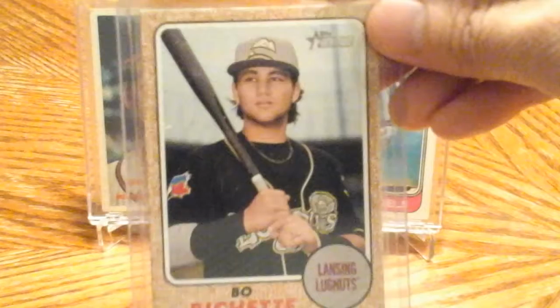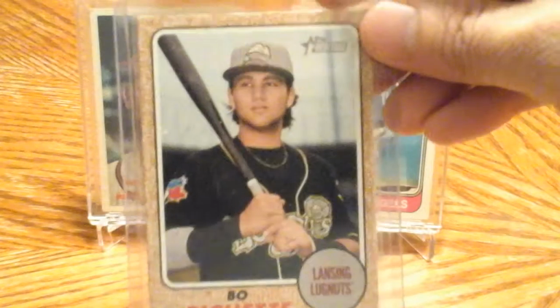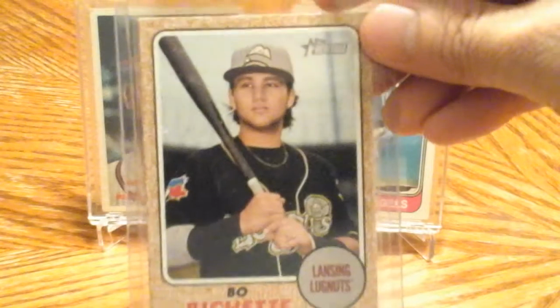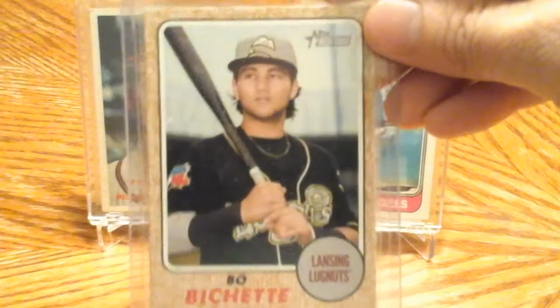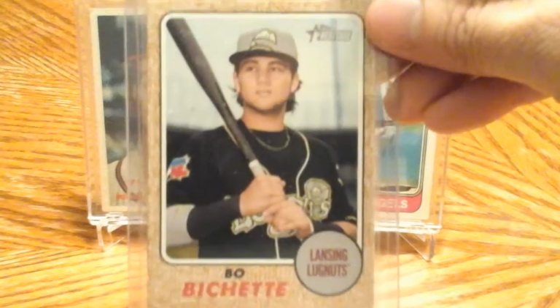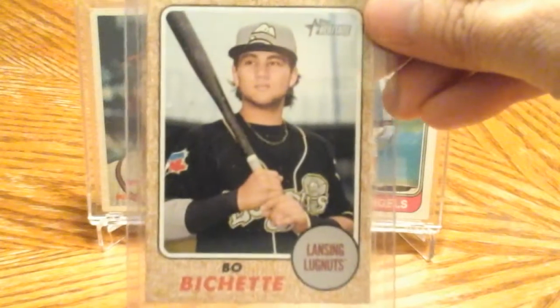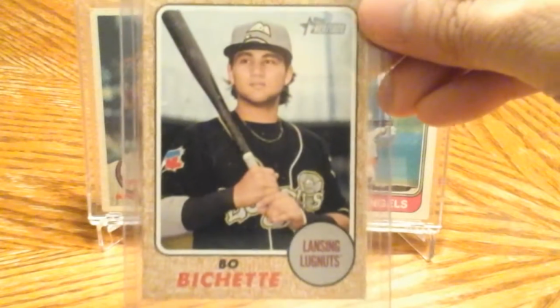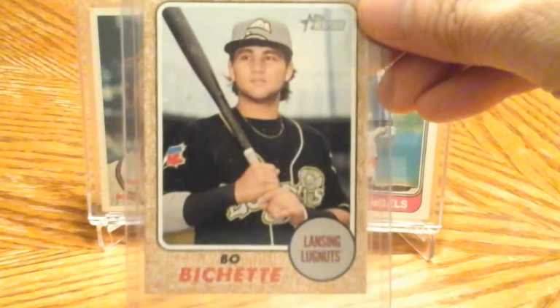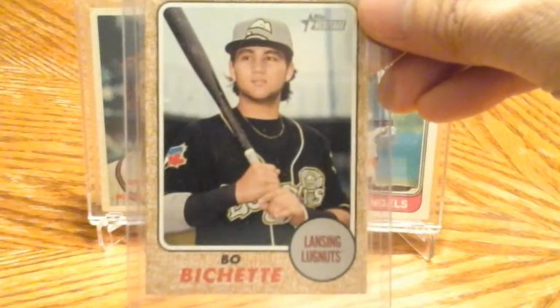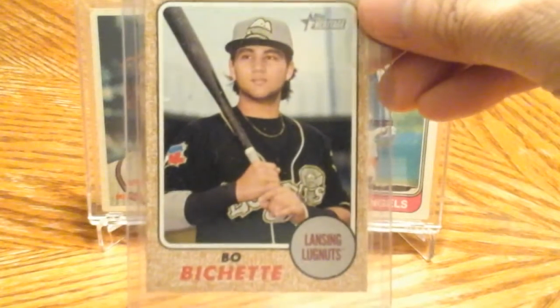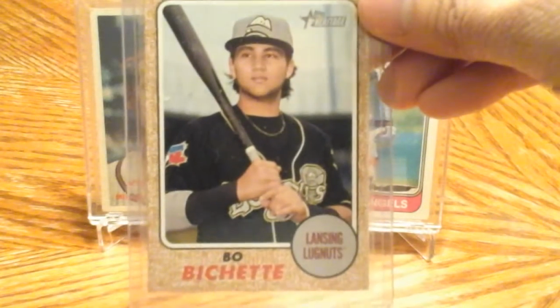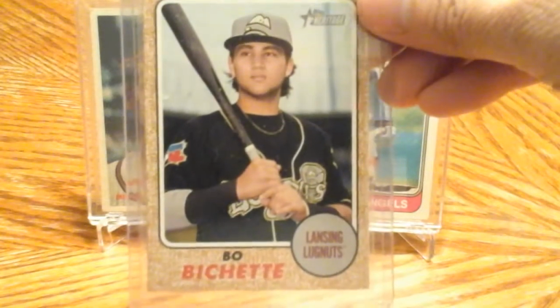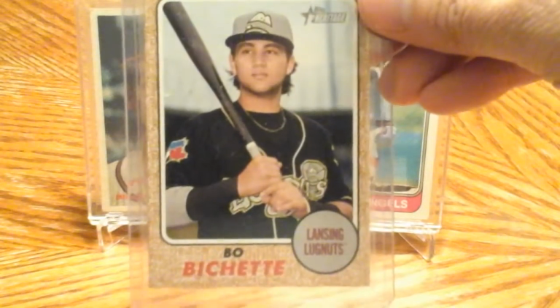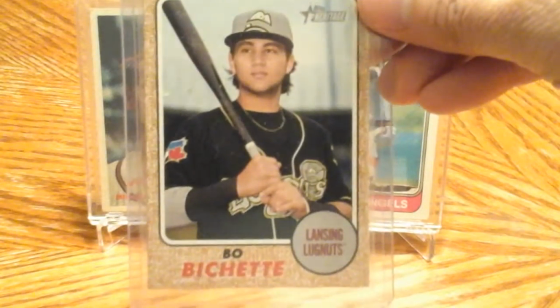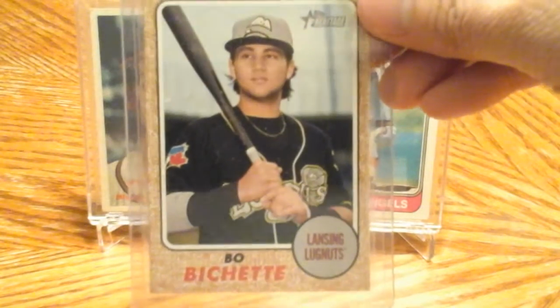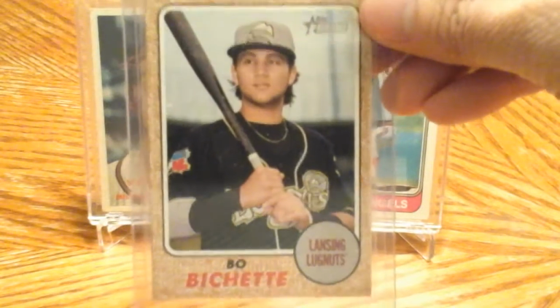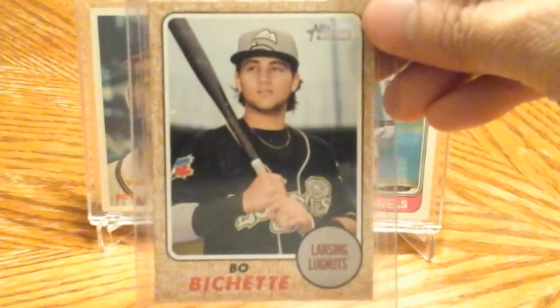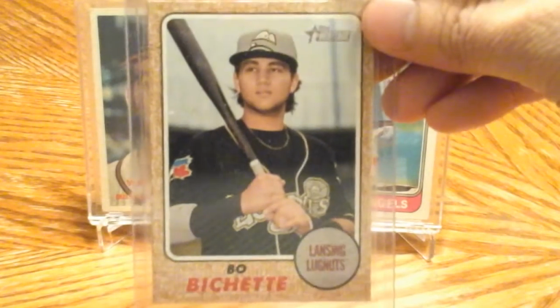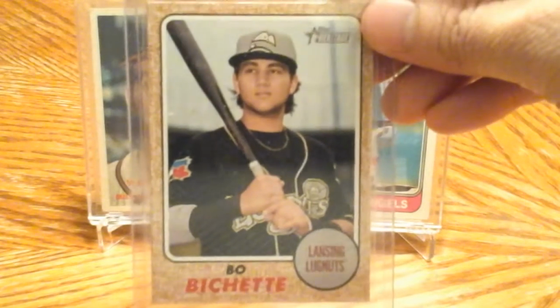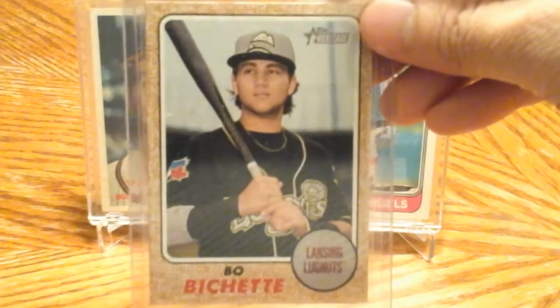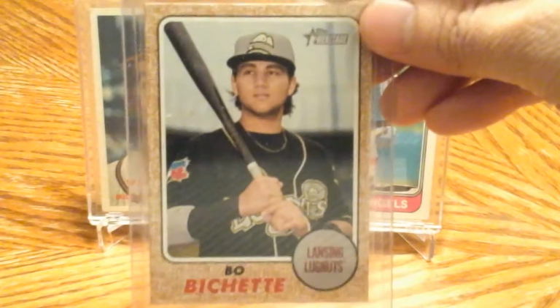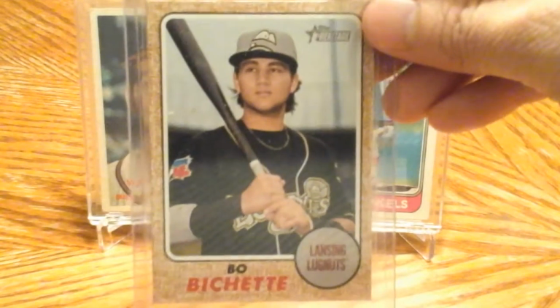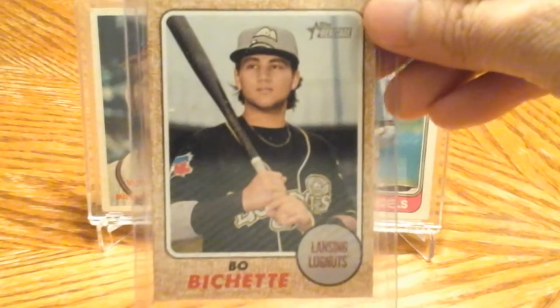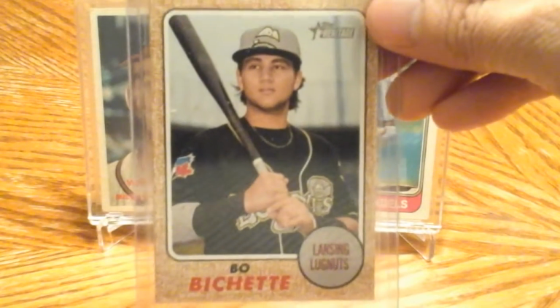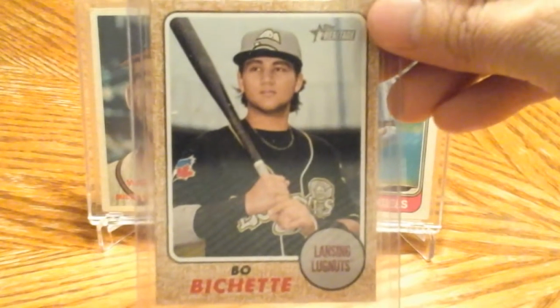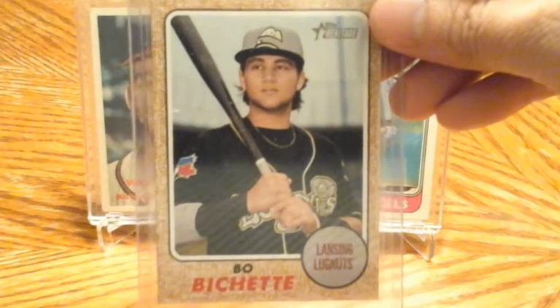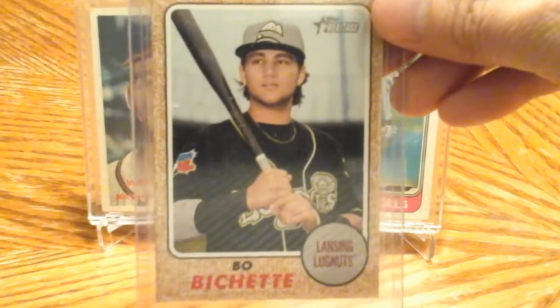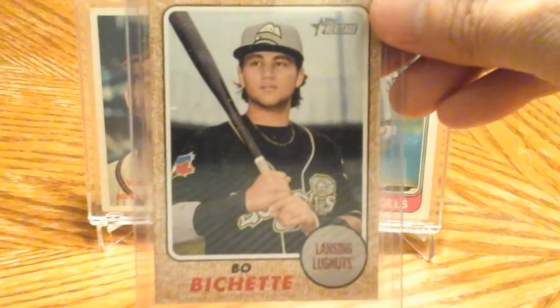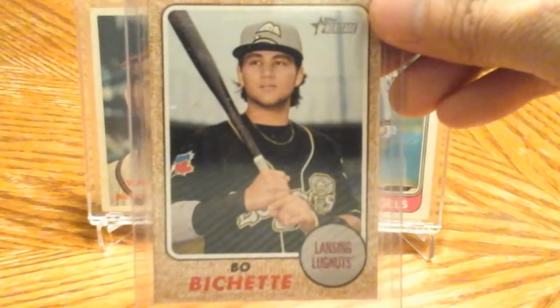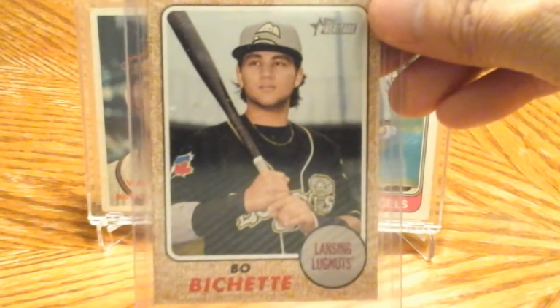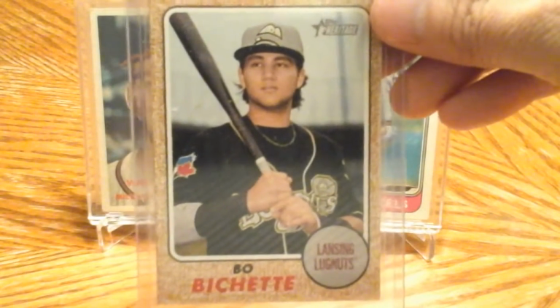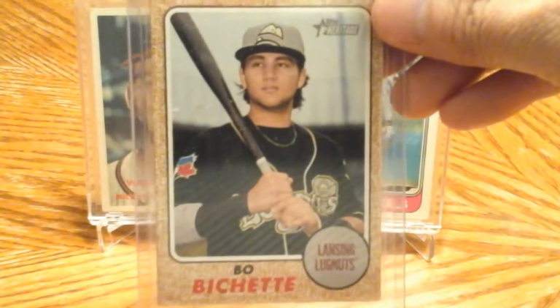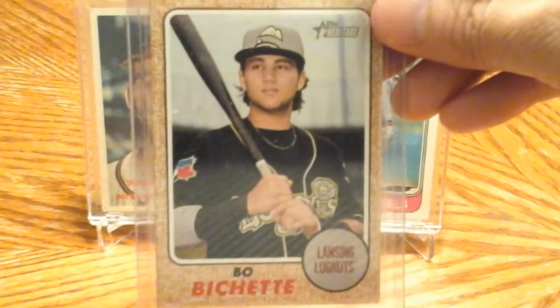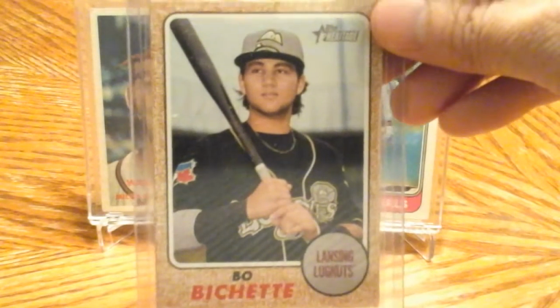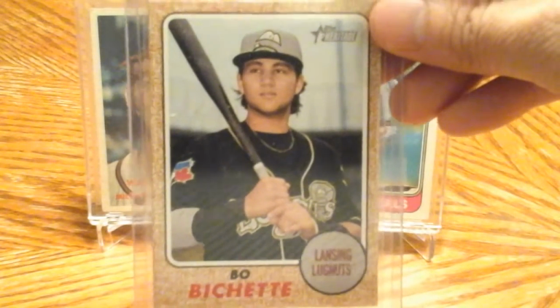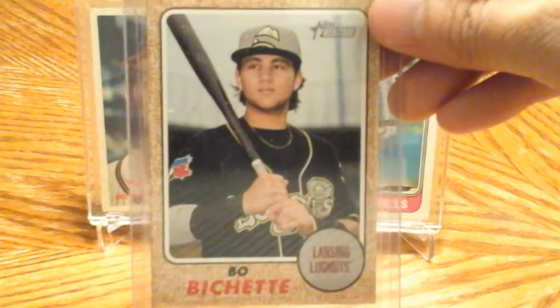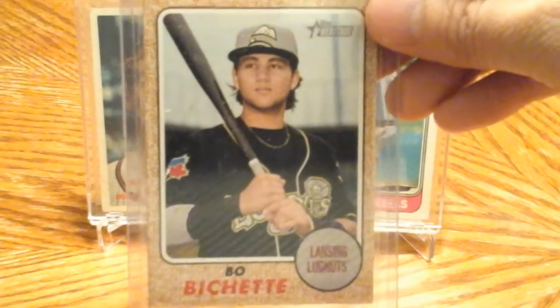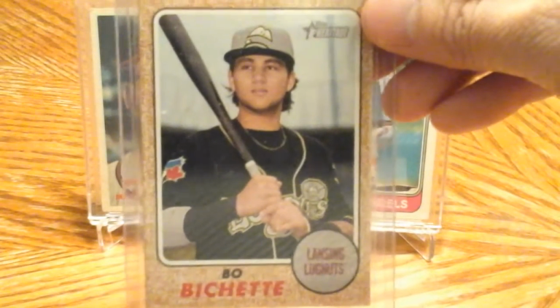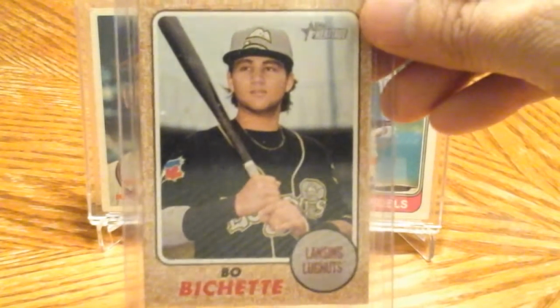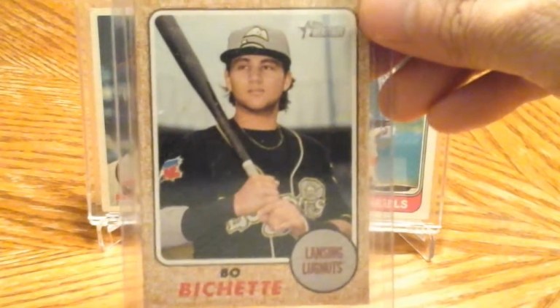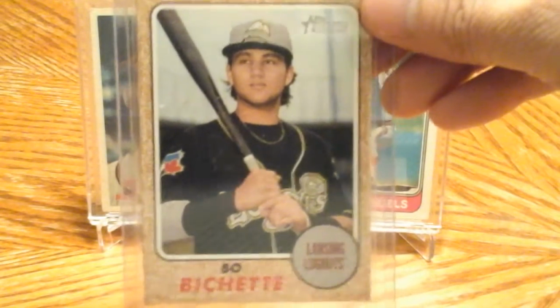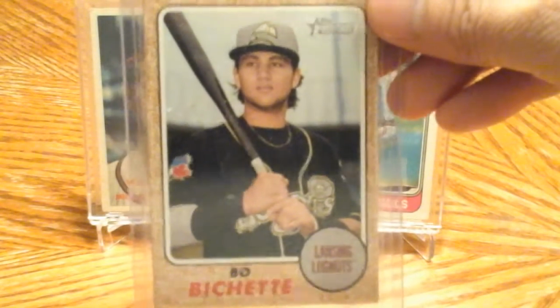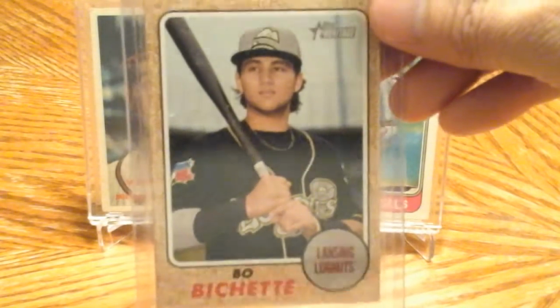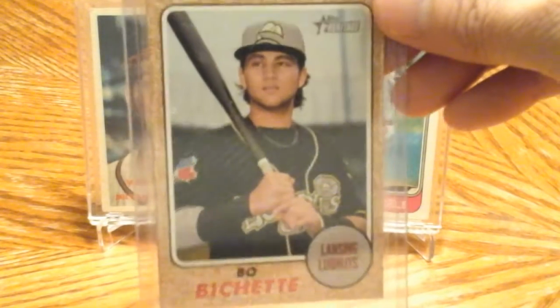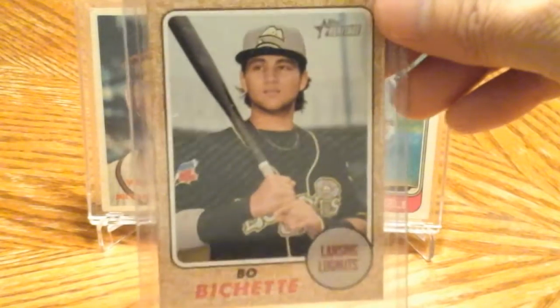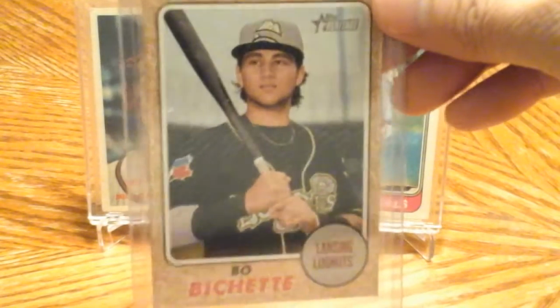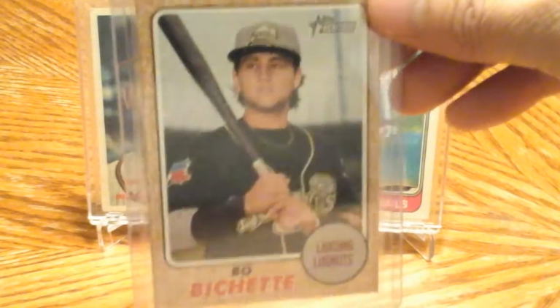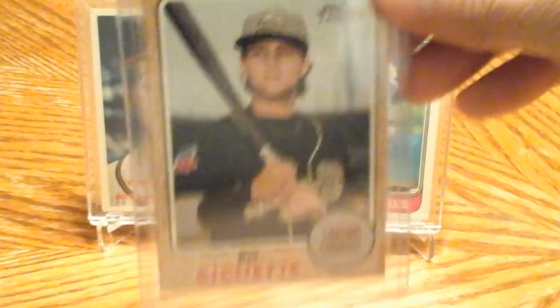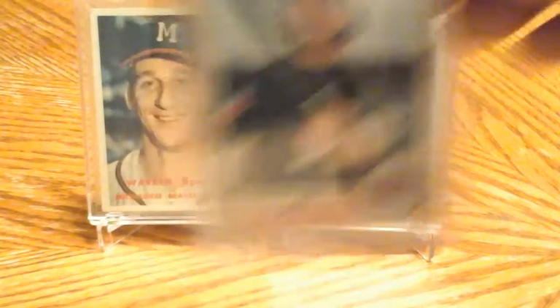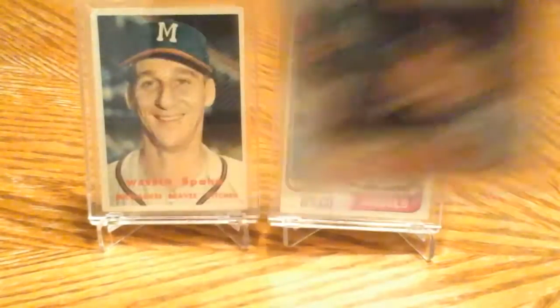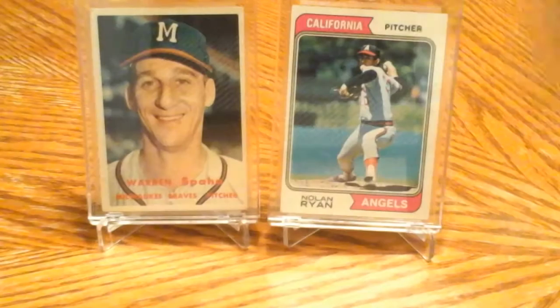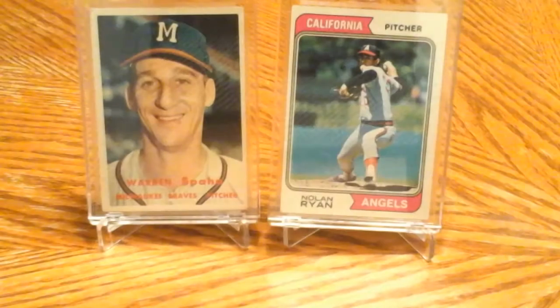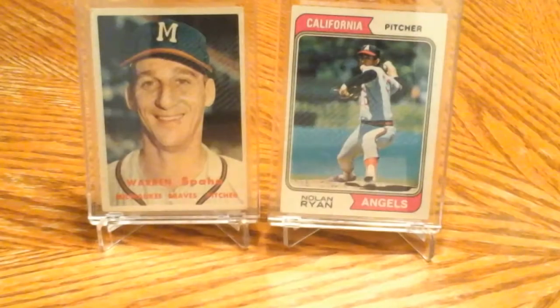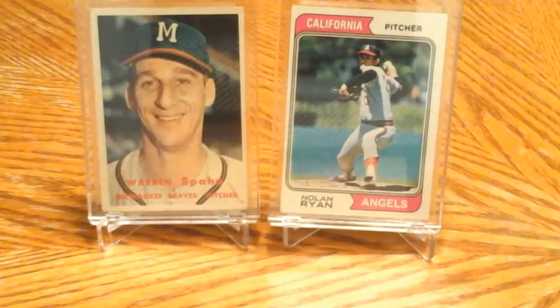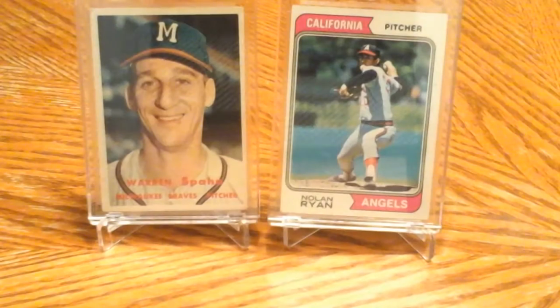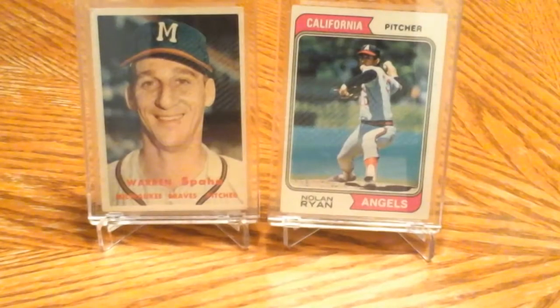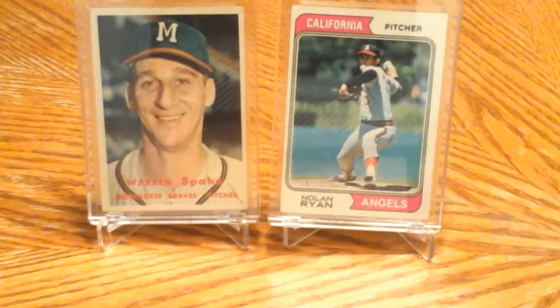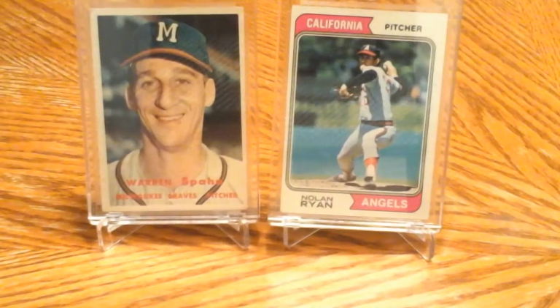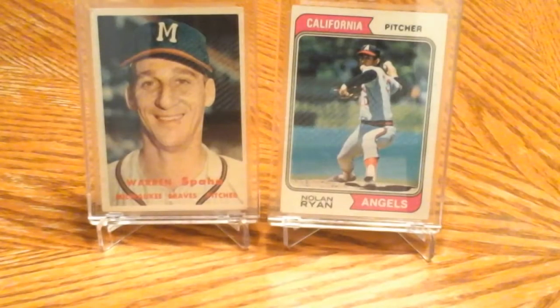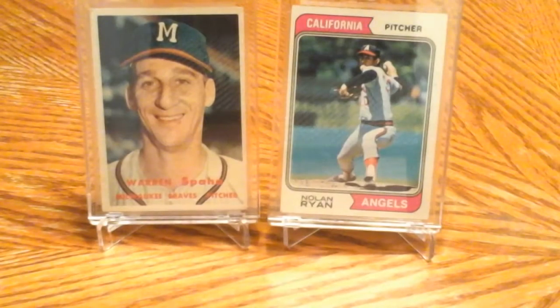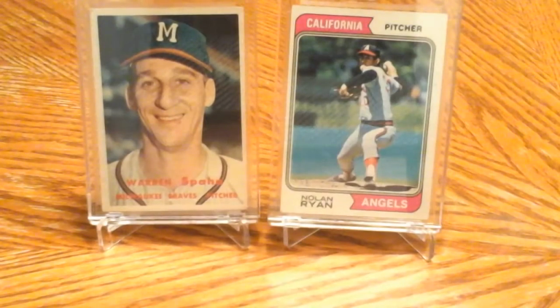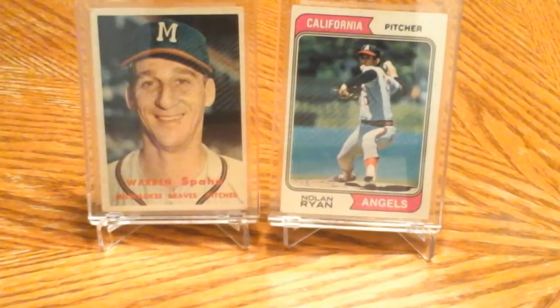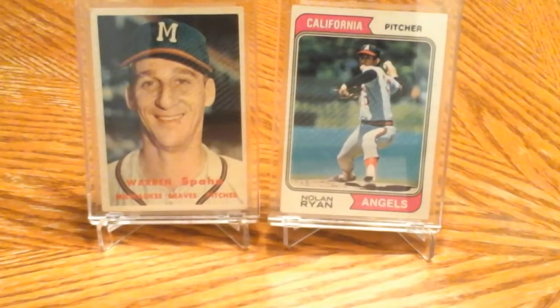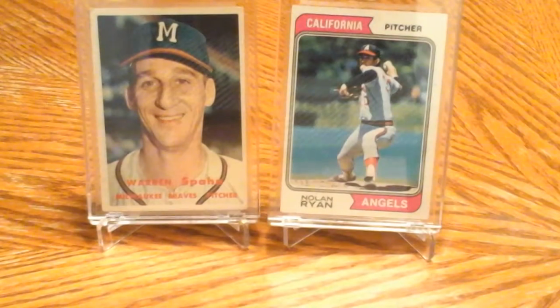Got this one out of a pack recently — a Bo Bichette Heritage card. I think this guy's gonna be a beast.